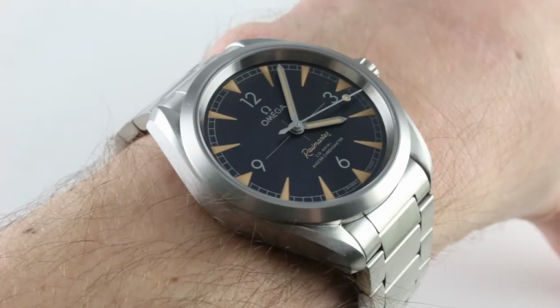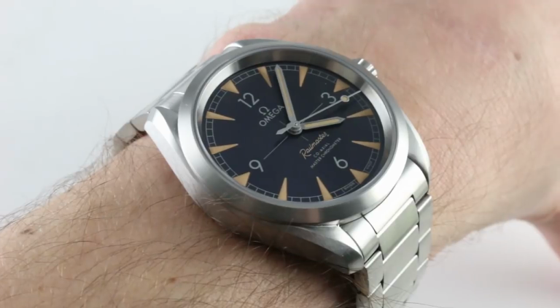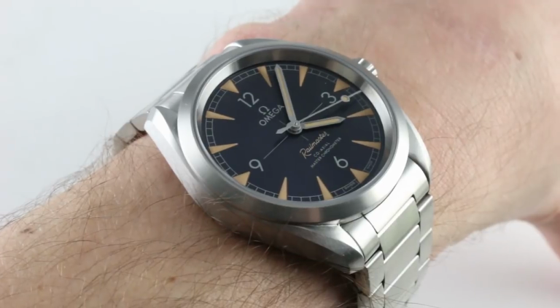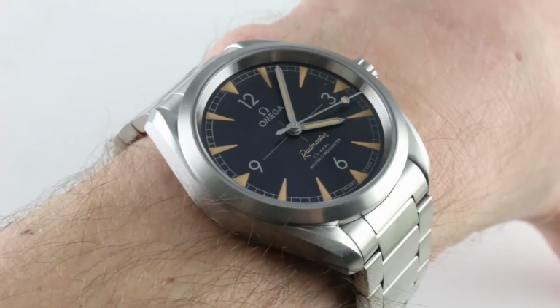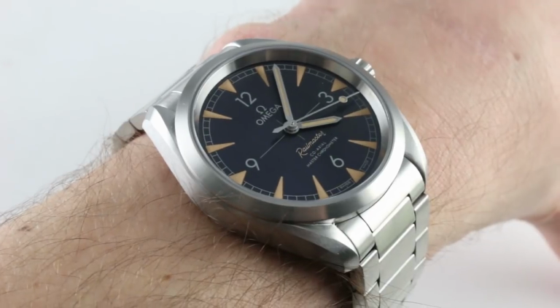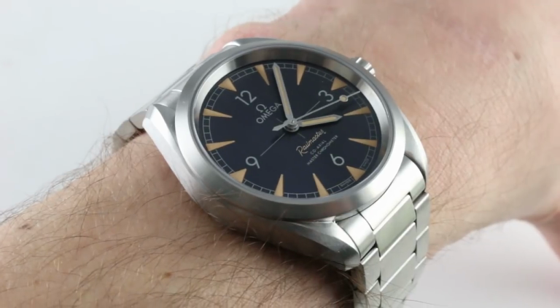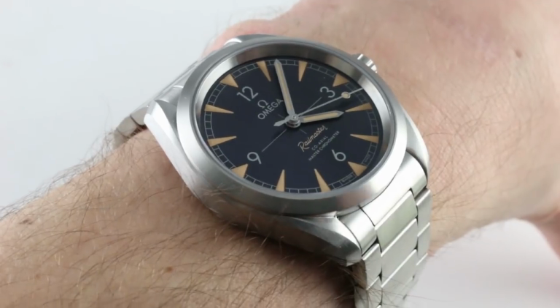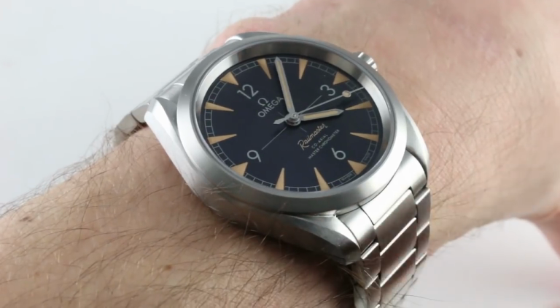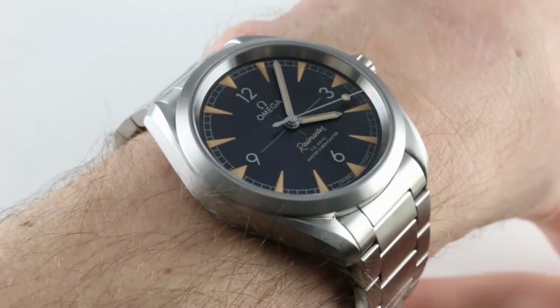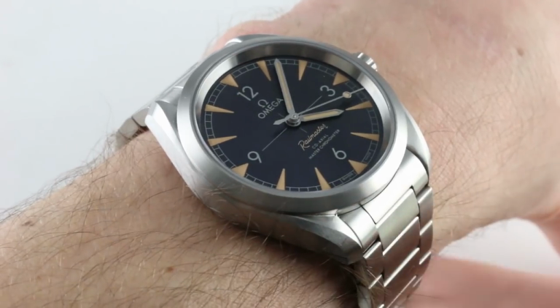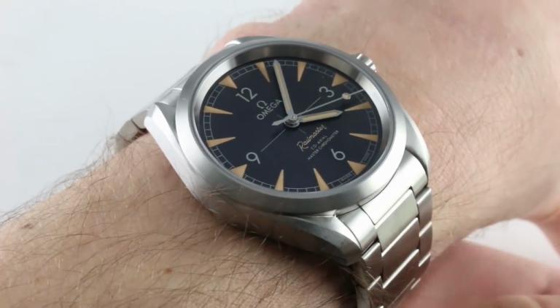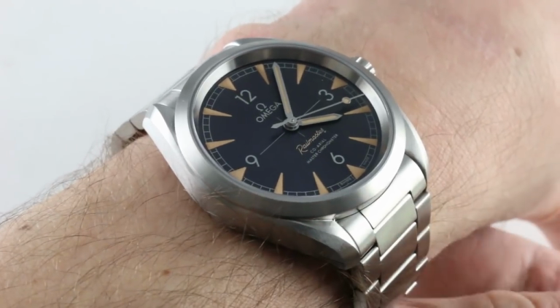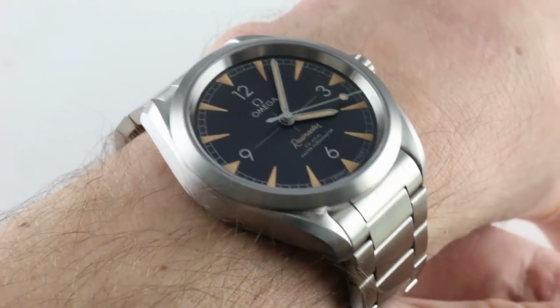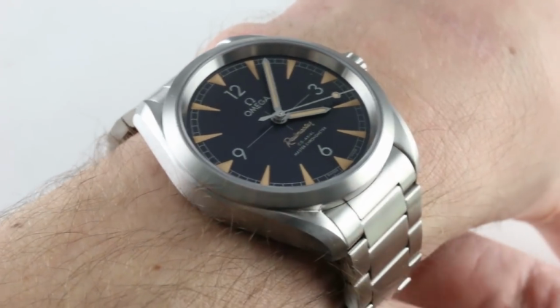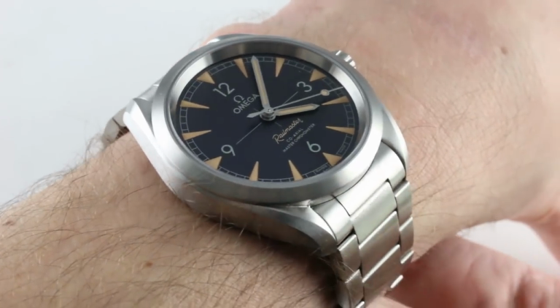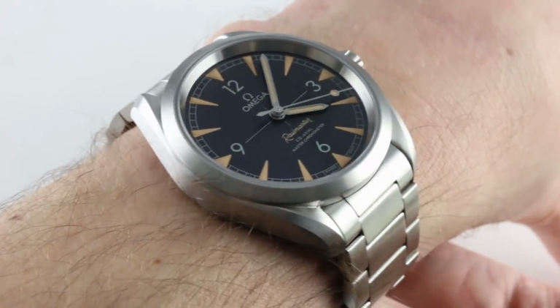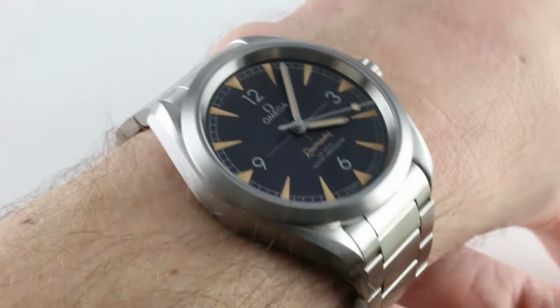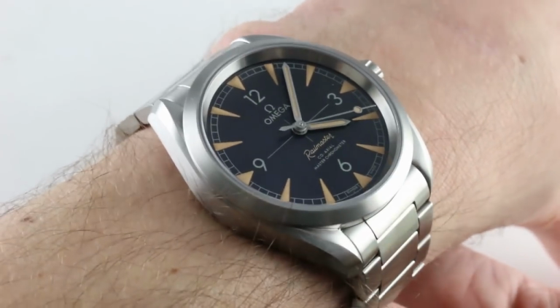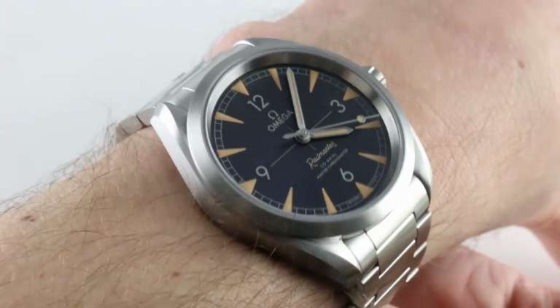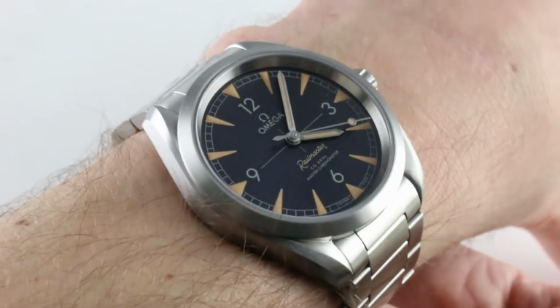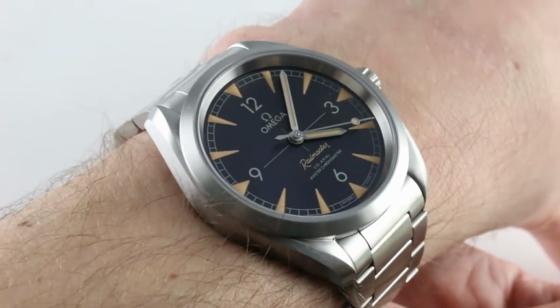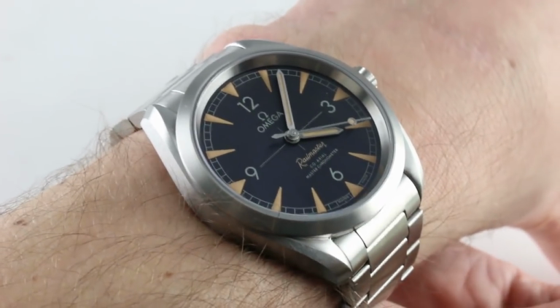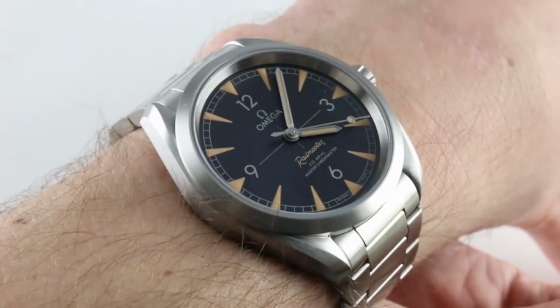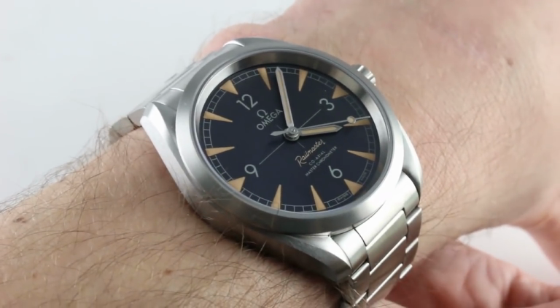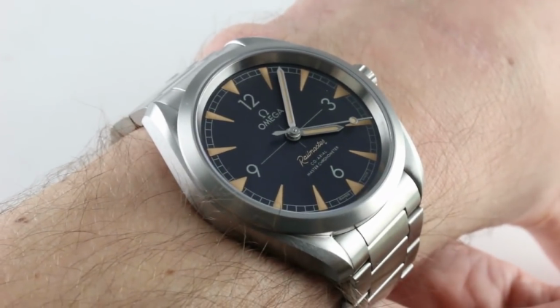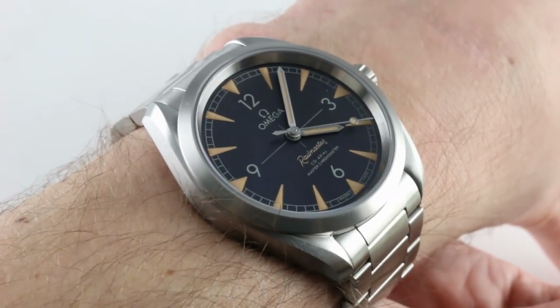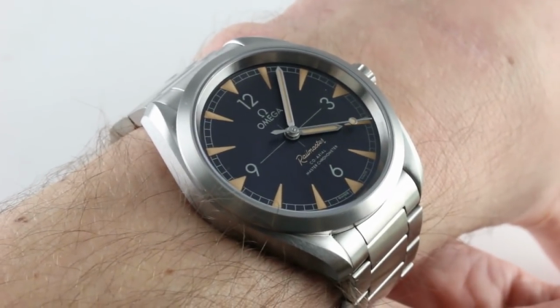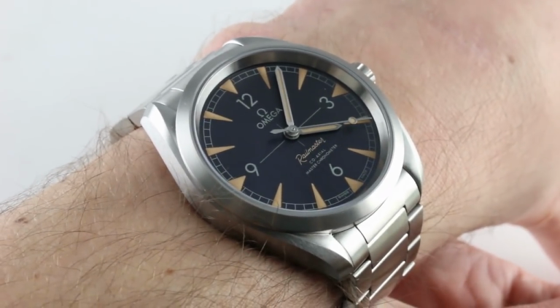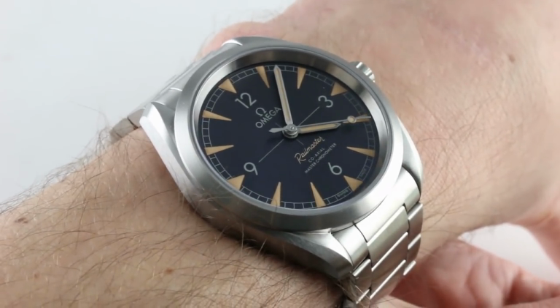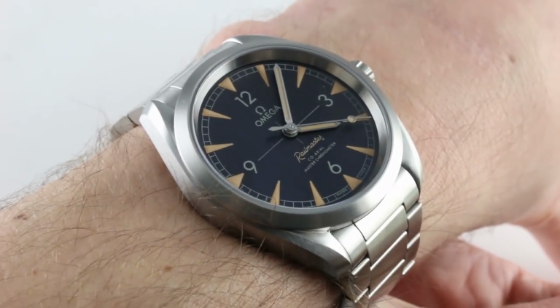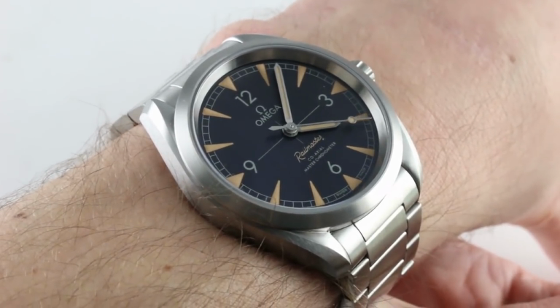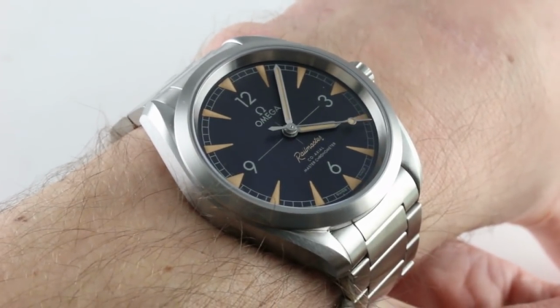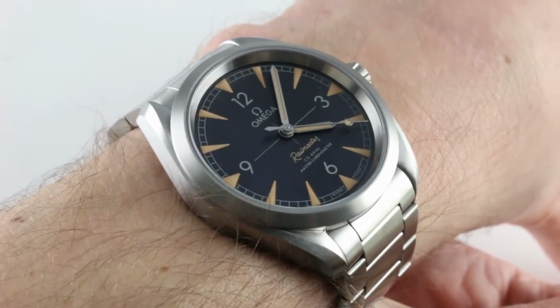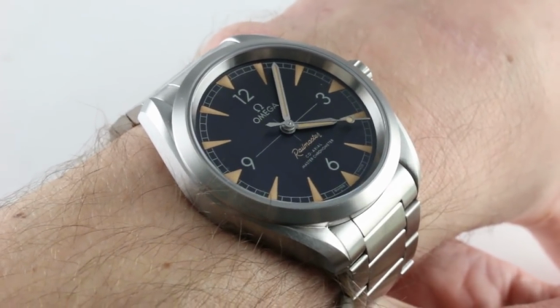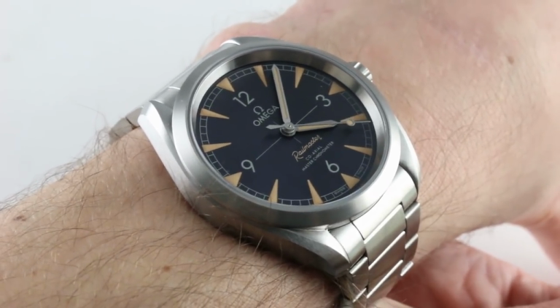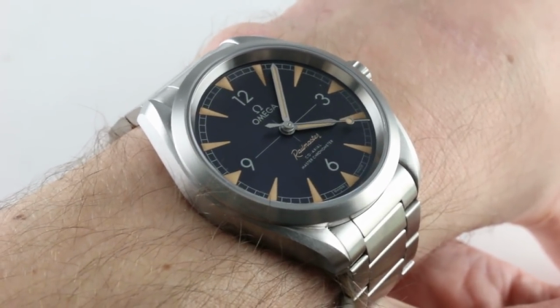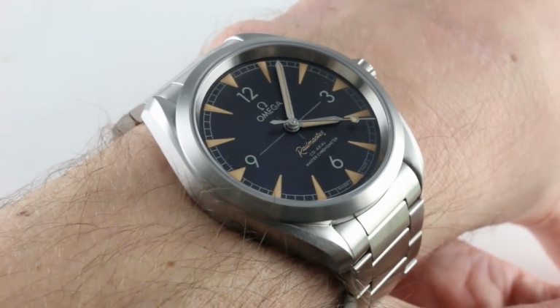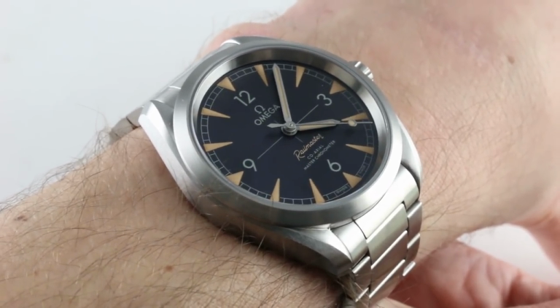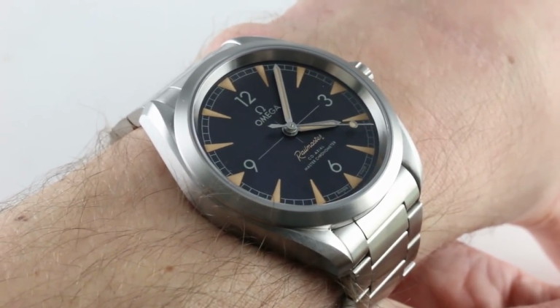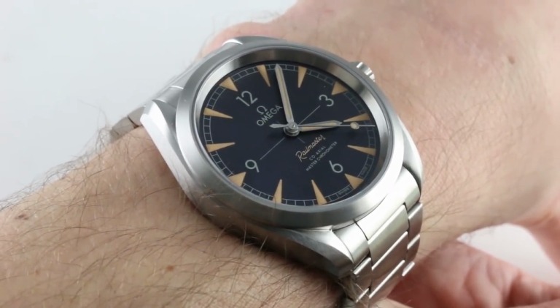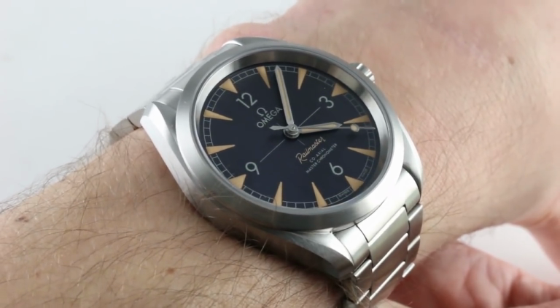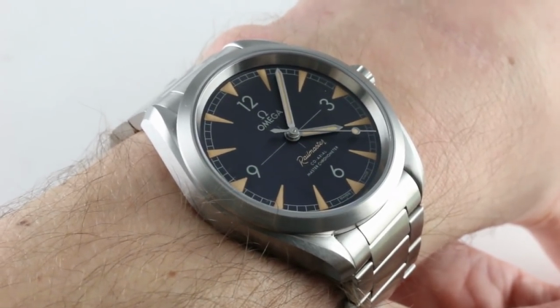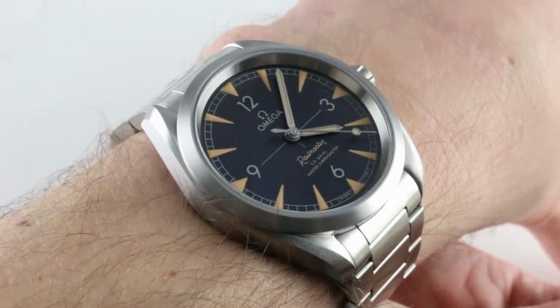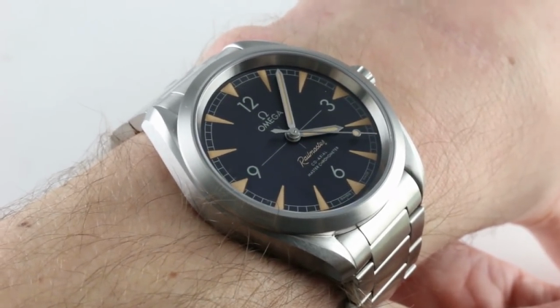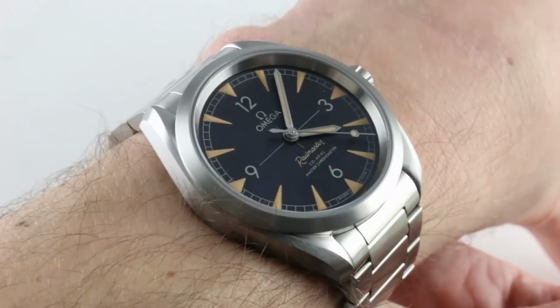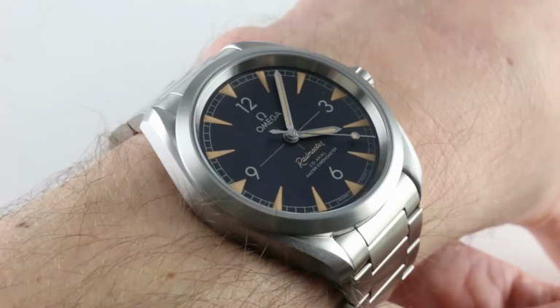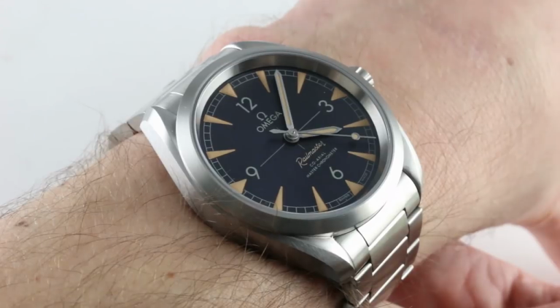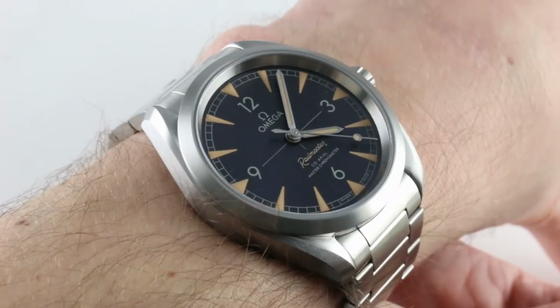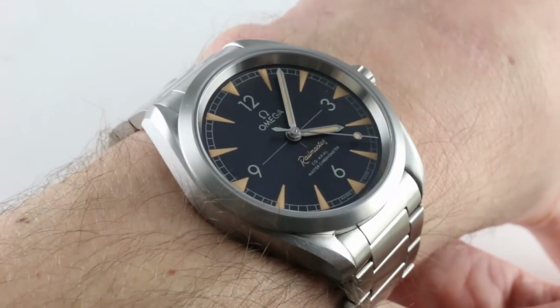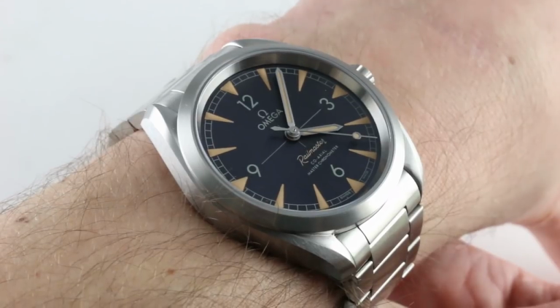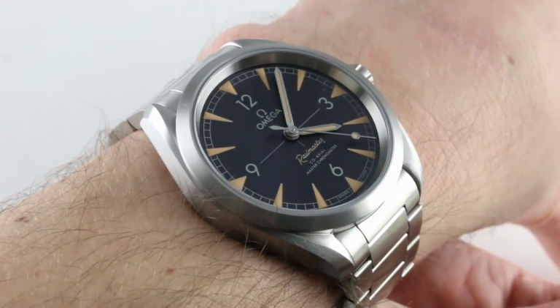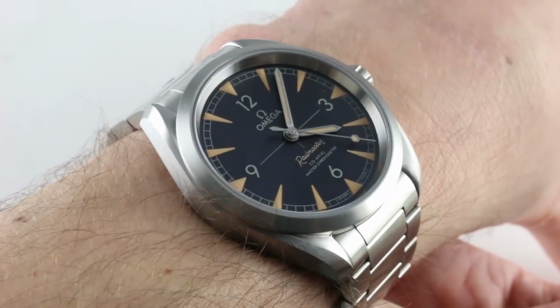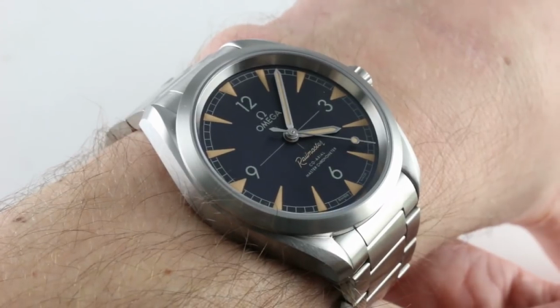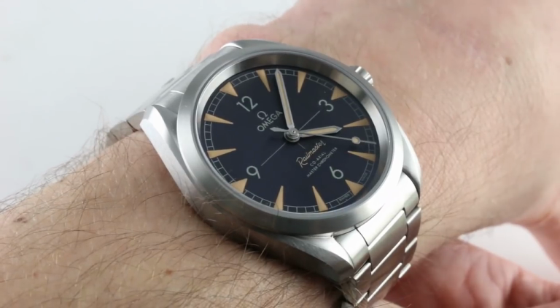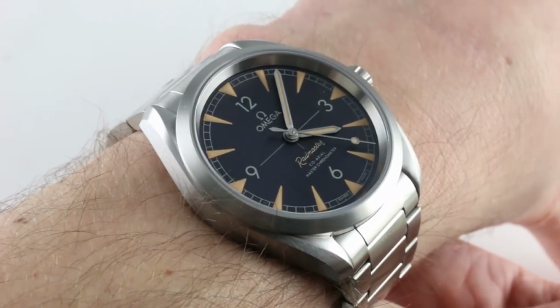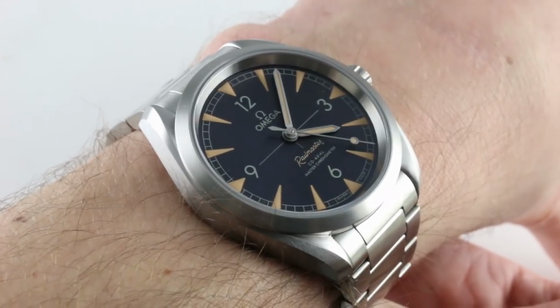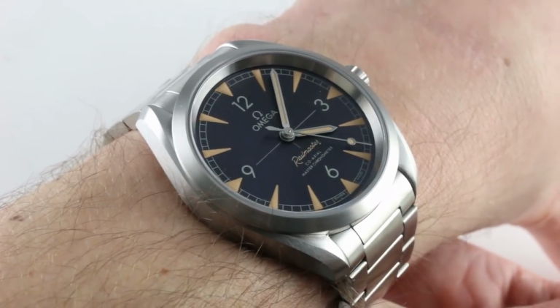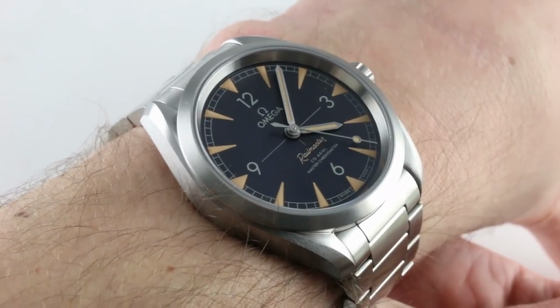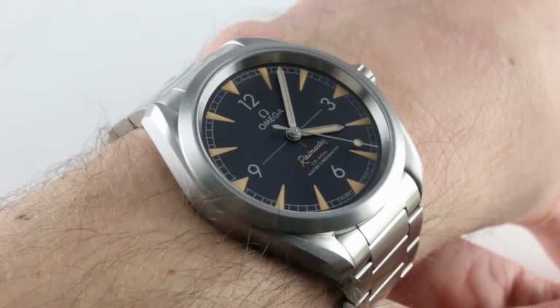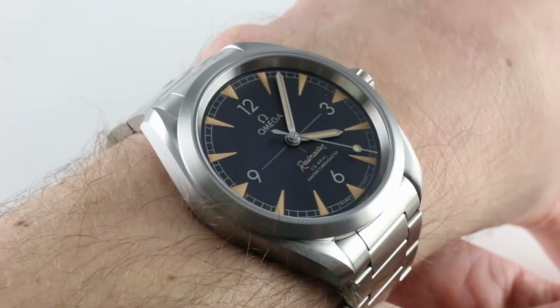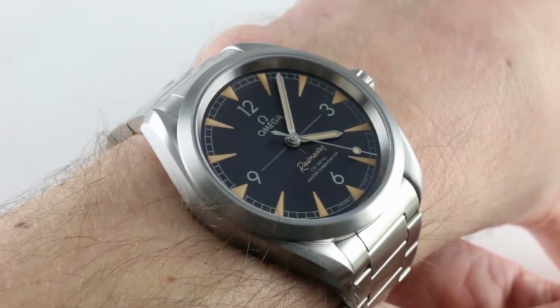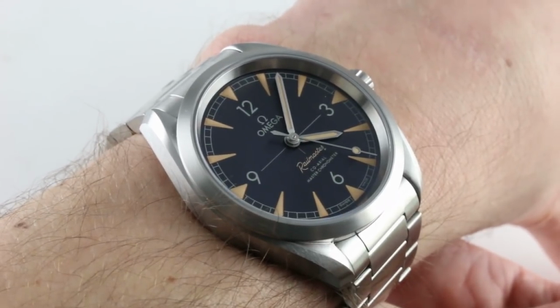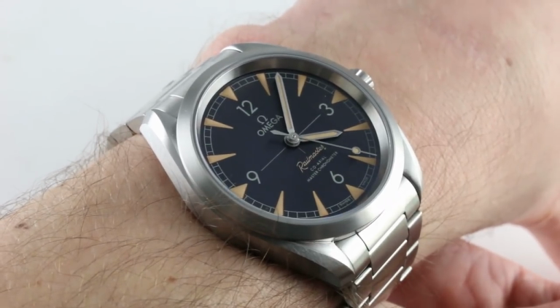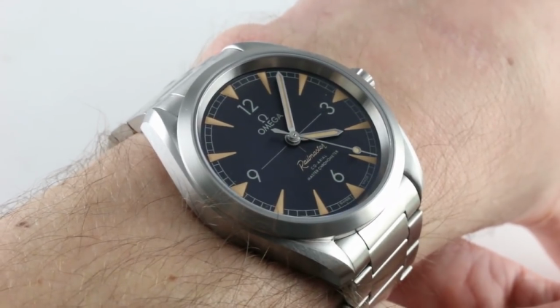Hi, I'm Tim. Welcome to our channel. Thanks for logging on. Today we're discussing the Omega Seamaster Railmaster in stainless steel.